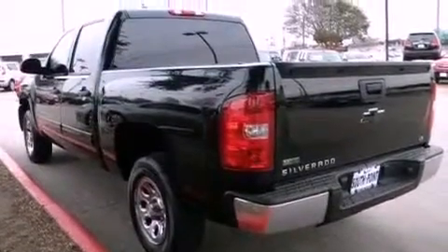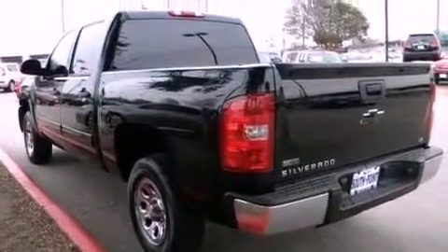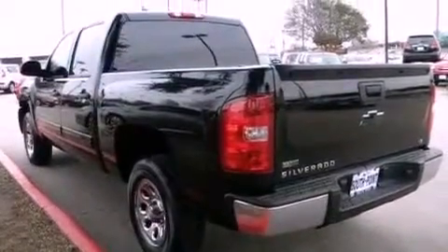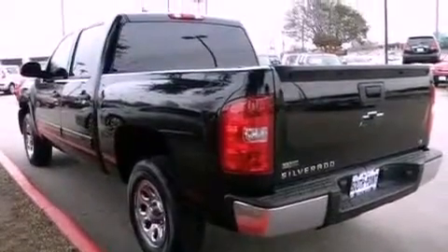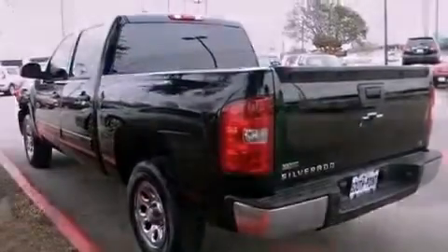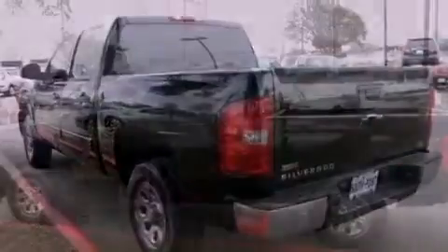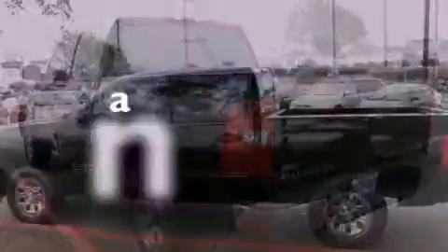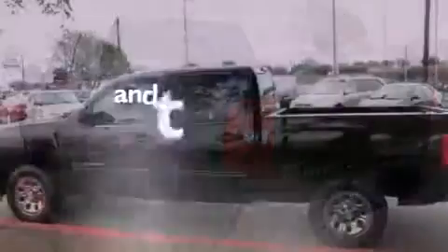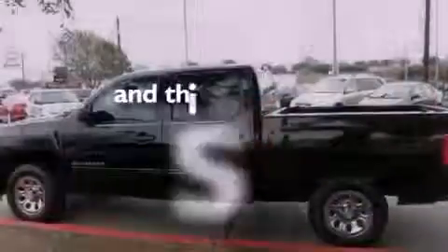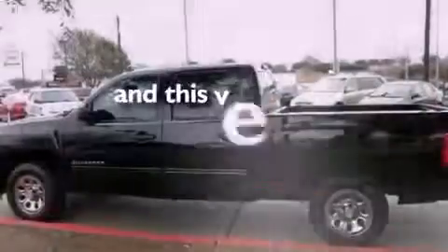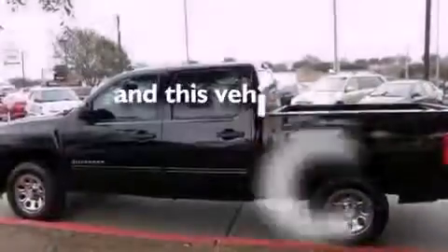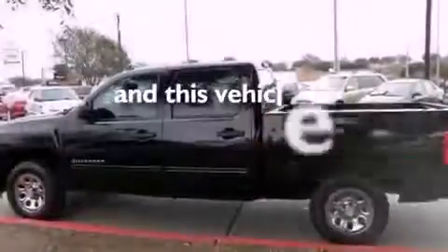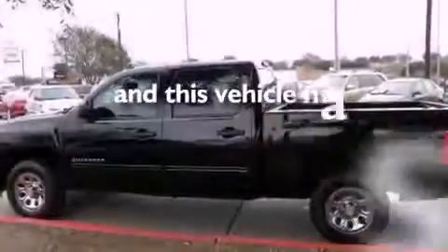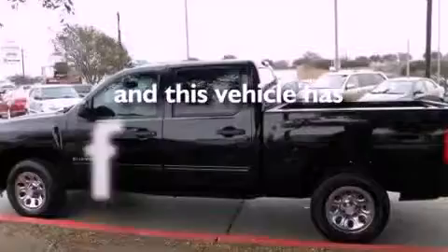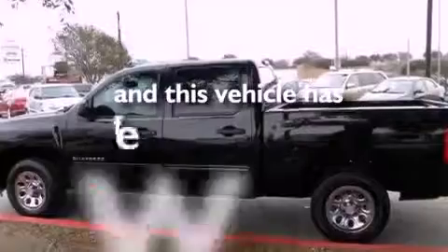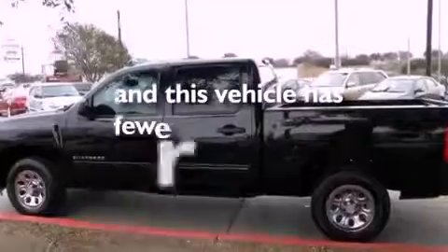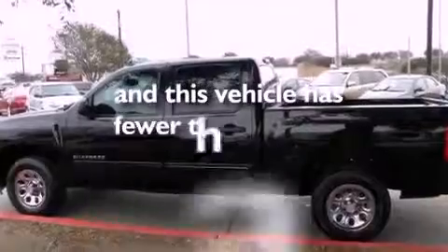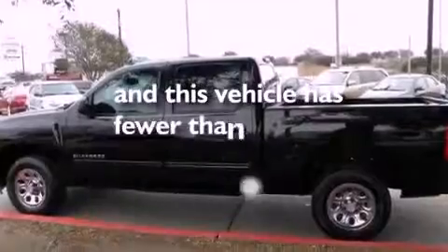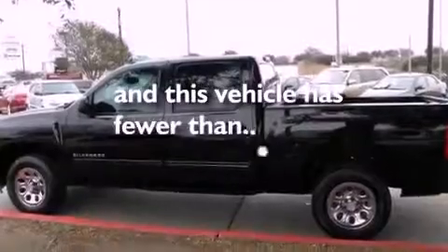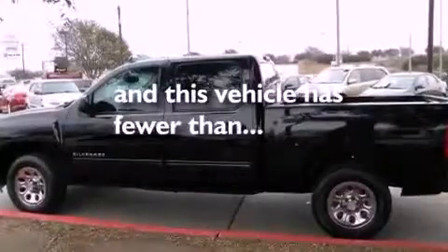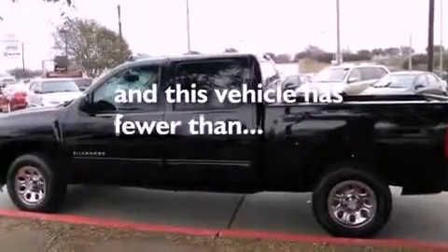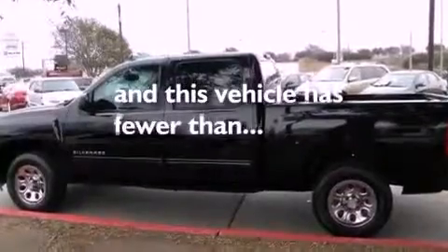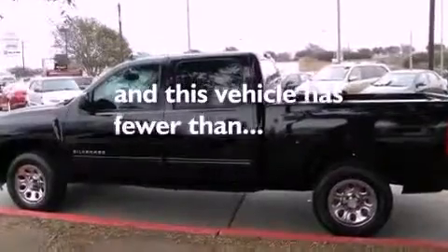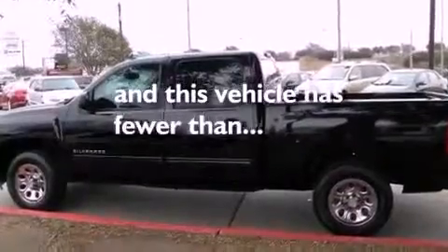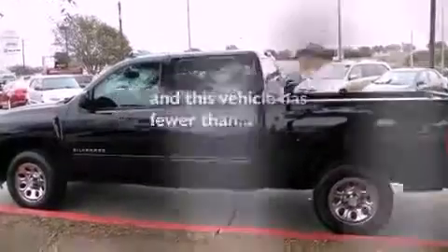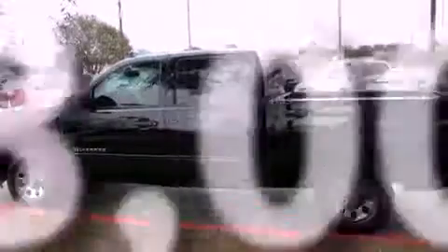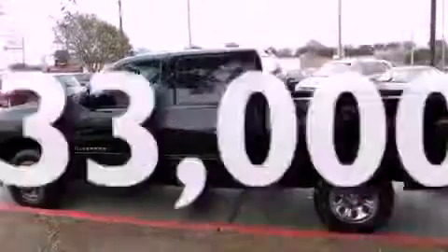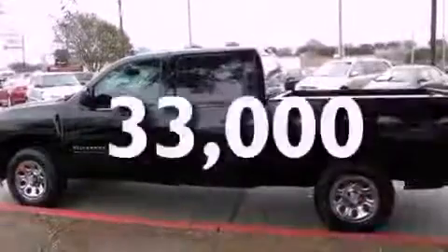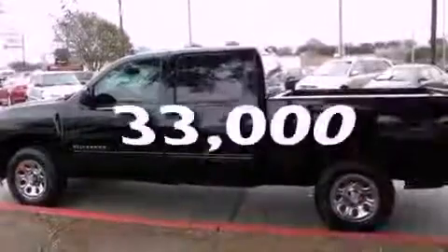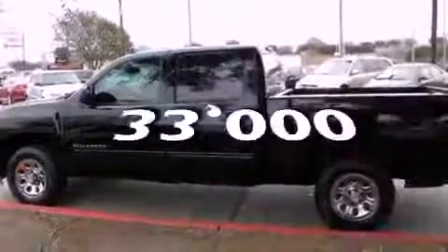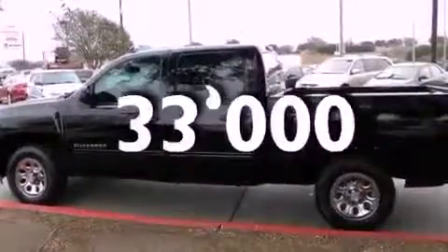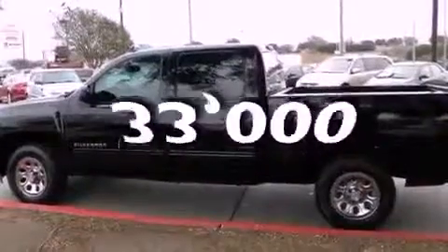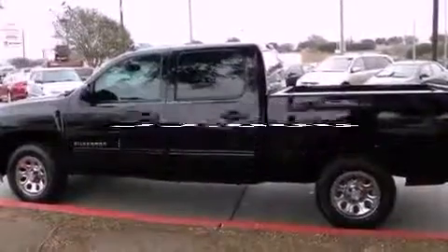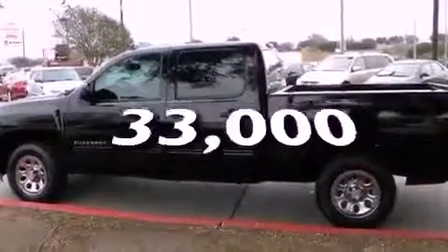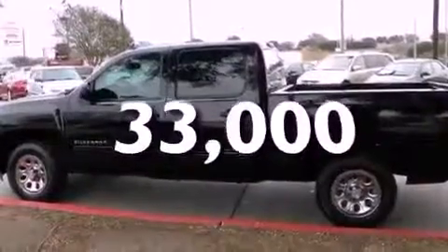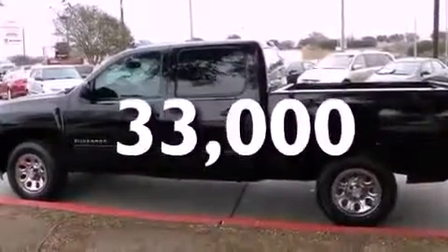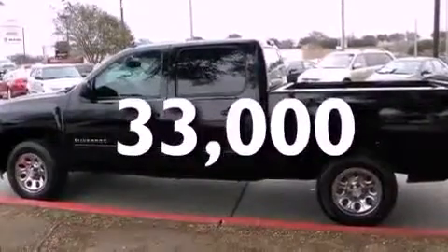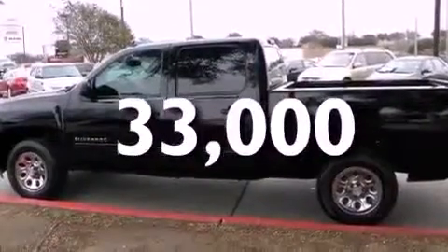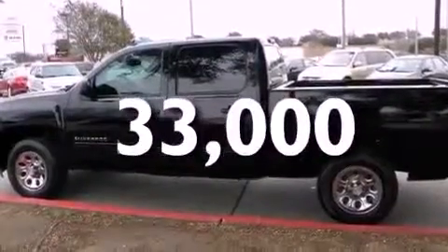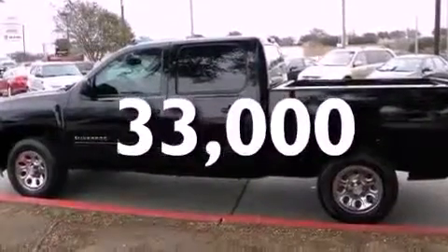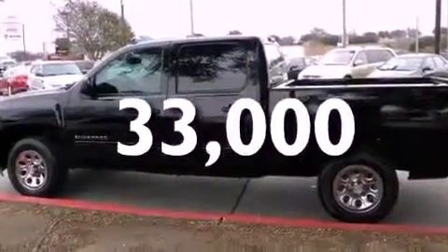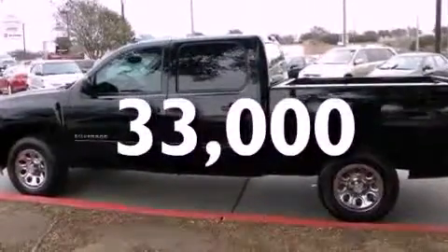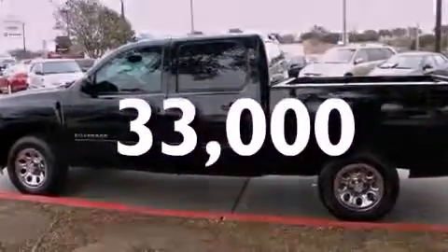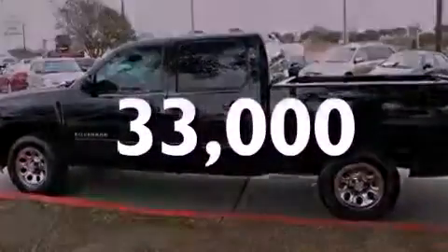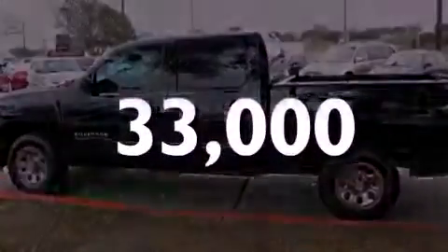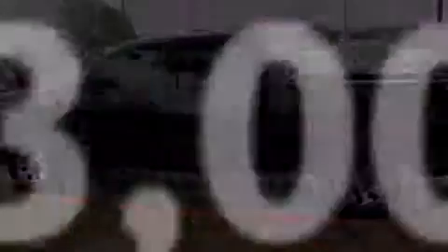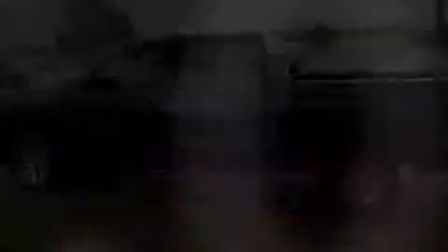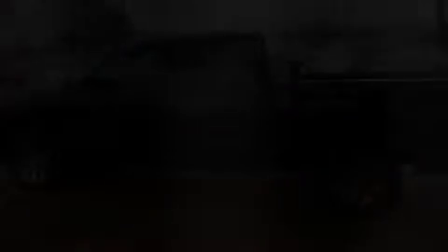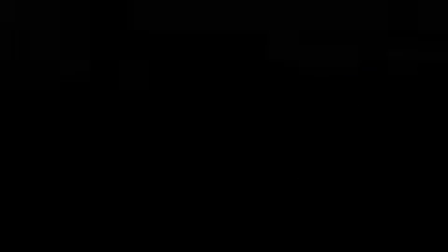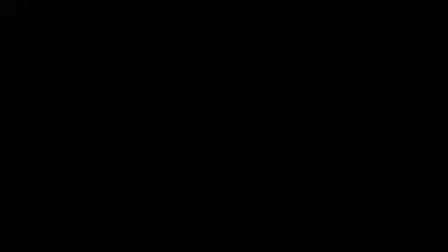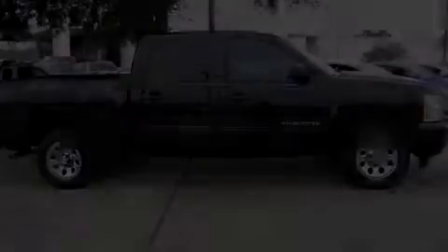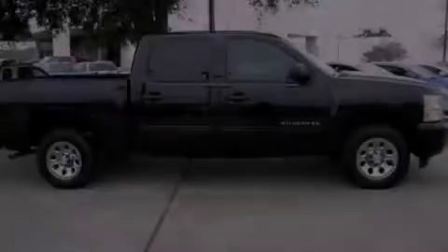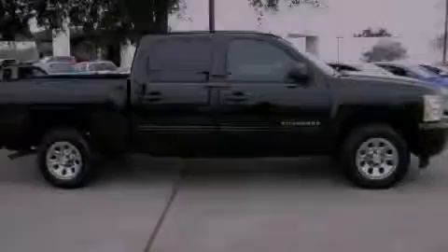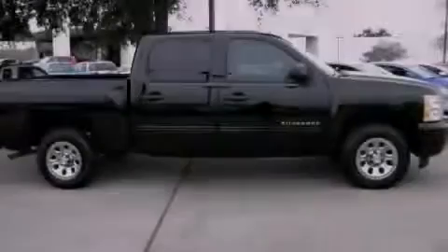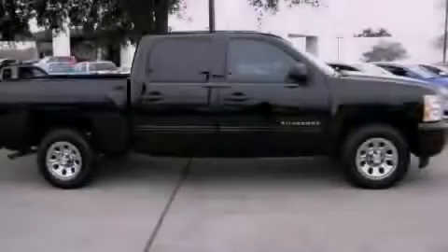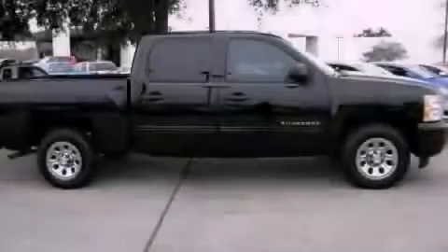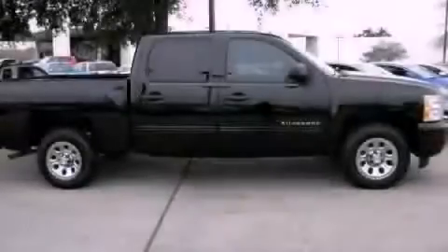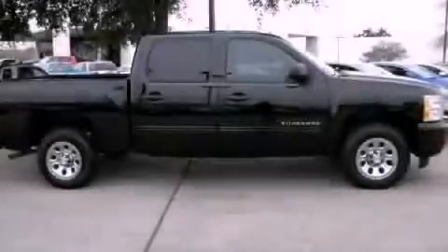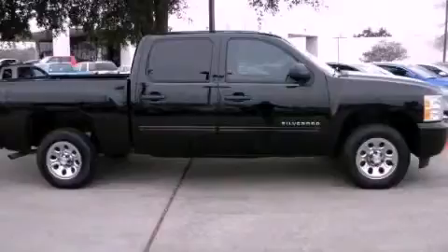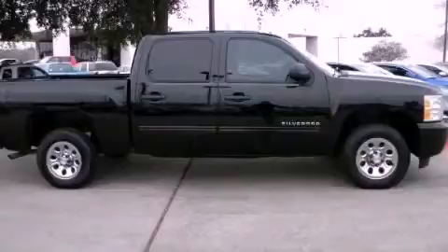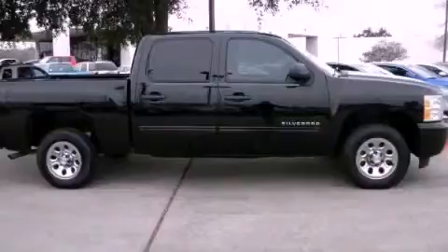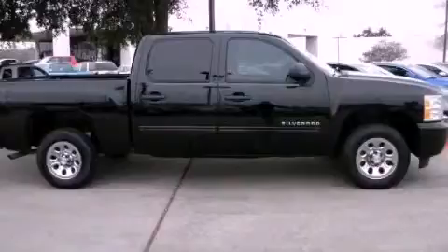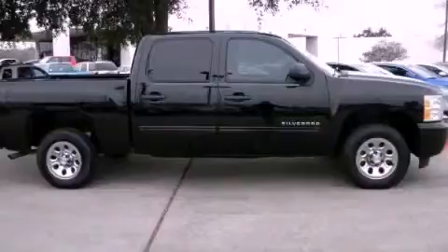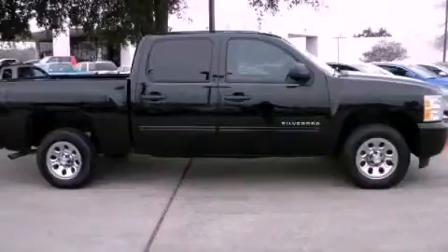This vehicle has fewer than 34,000 miles on the odometer. Please call us today for more information on this great vehicle.